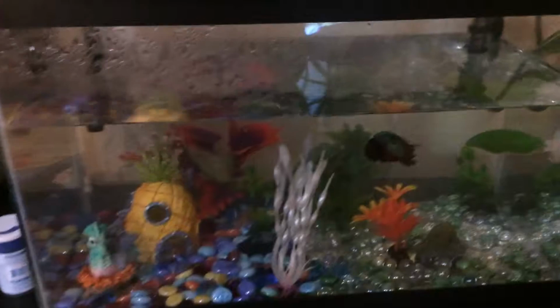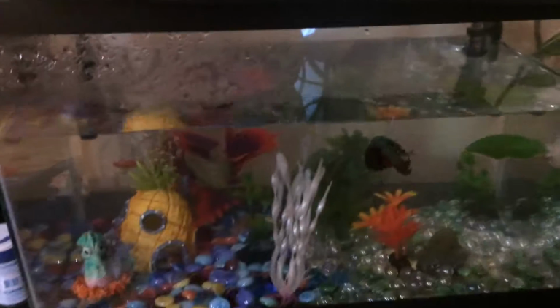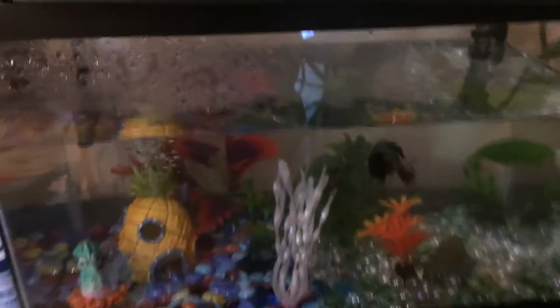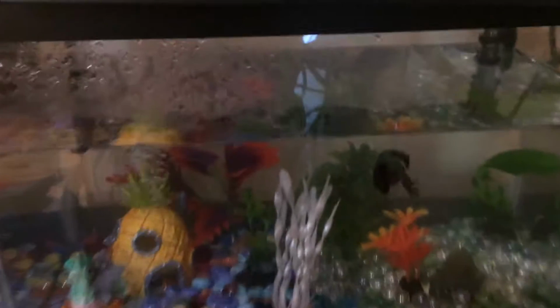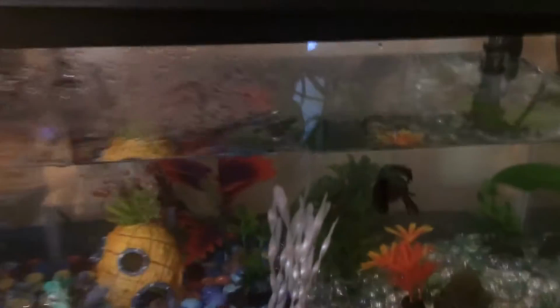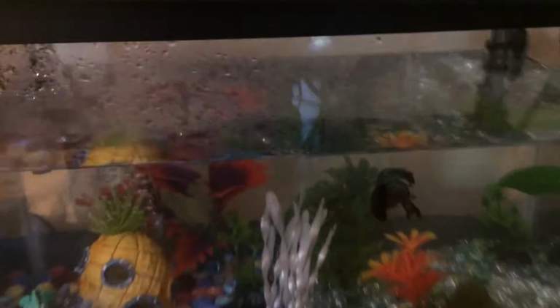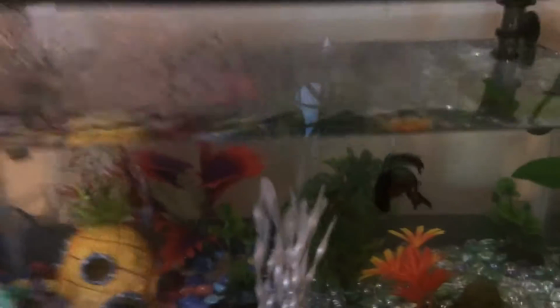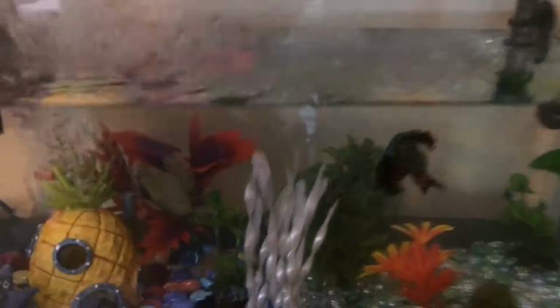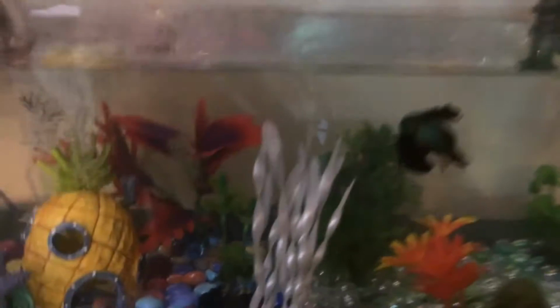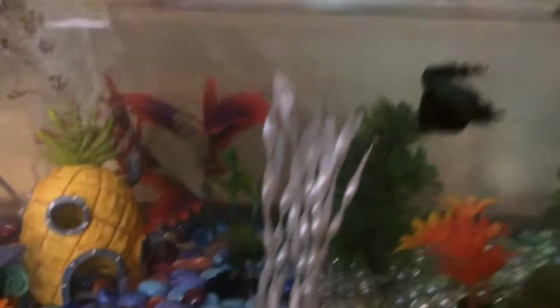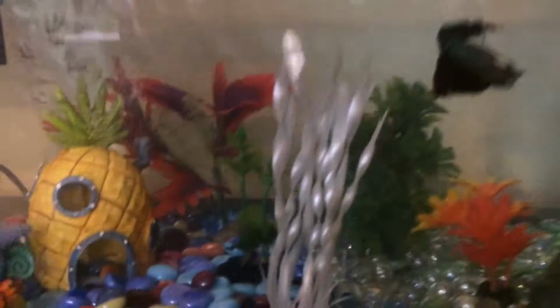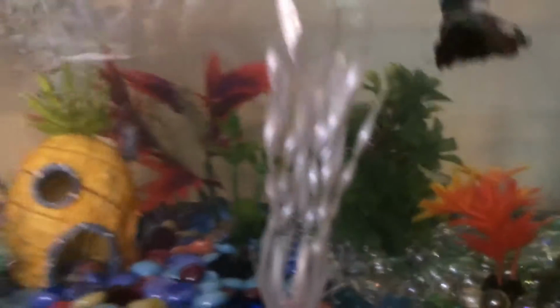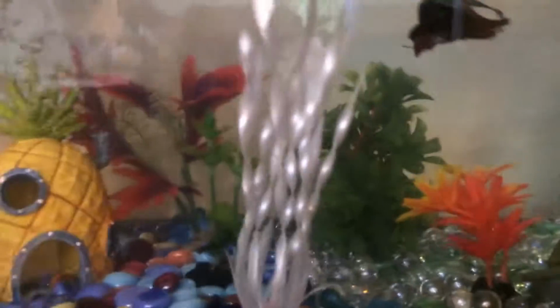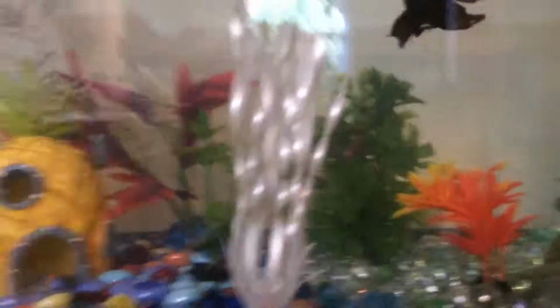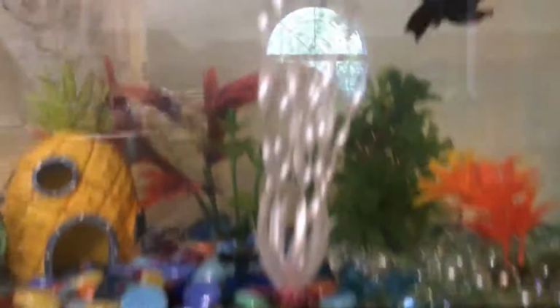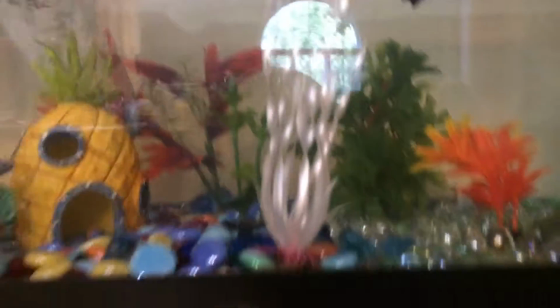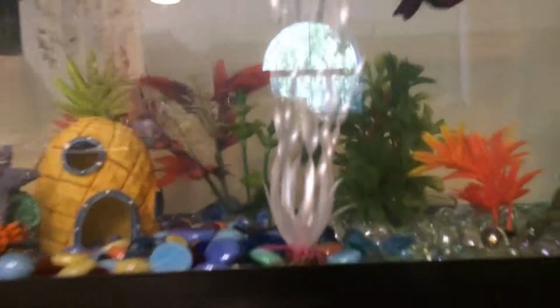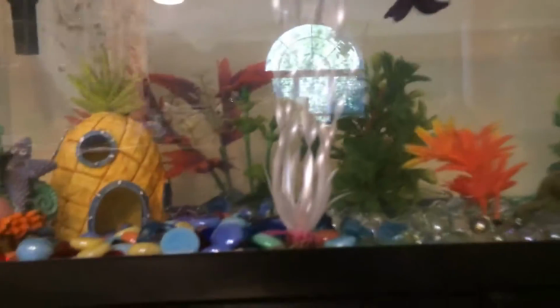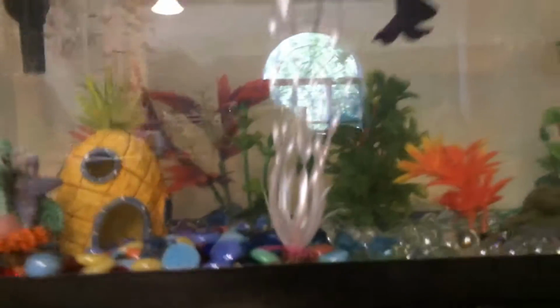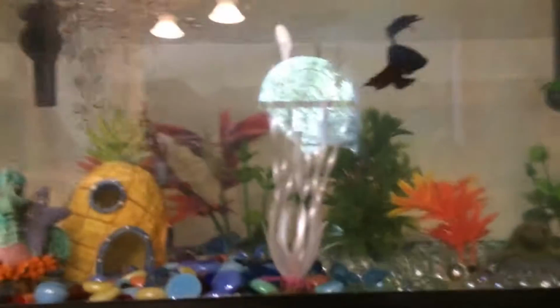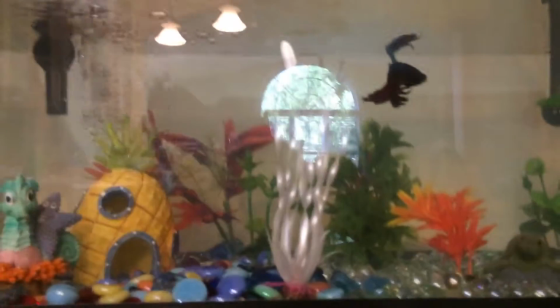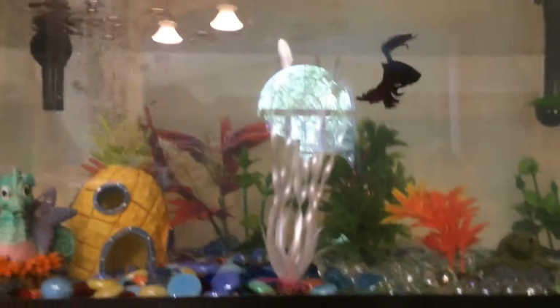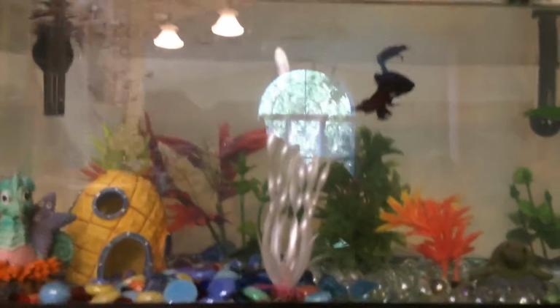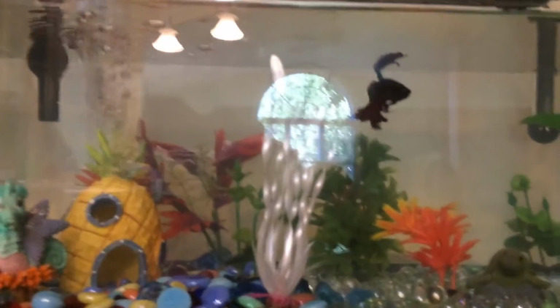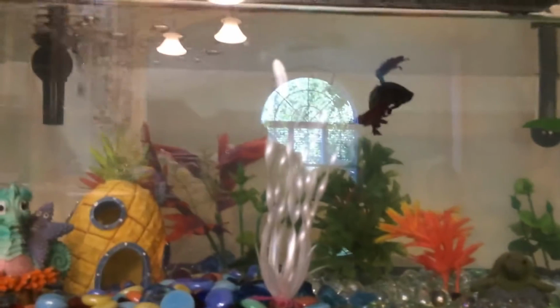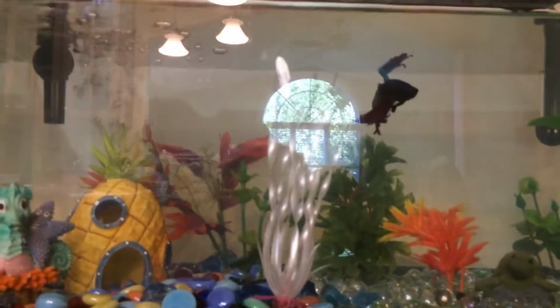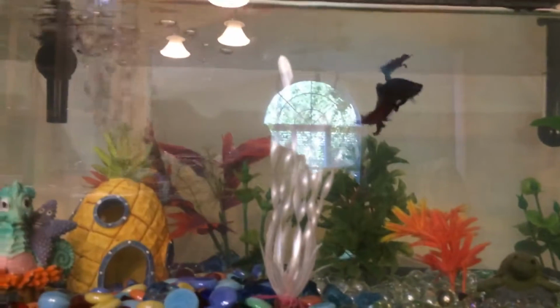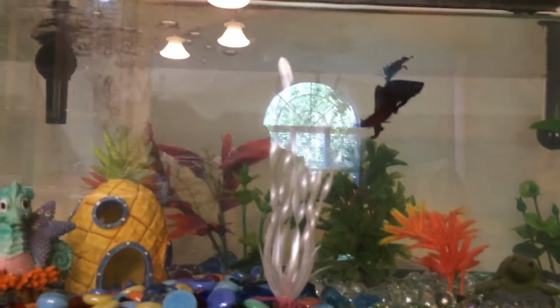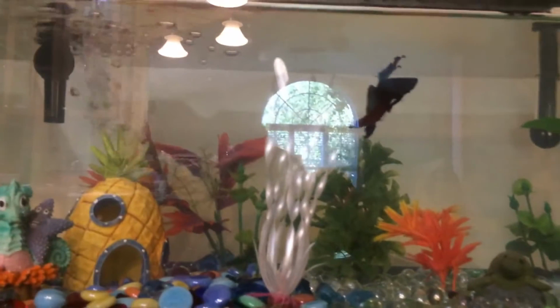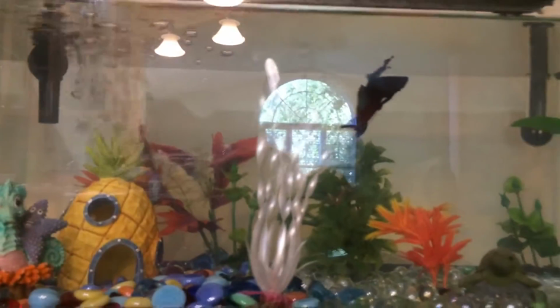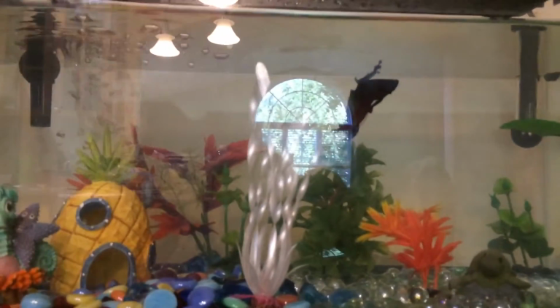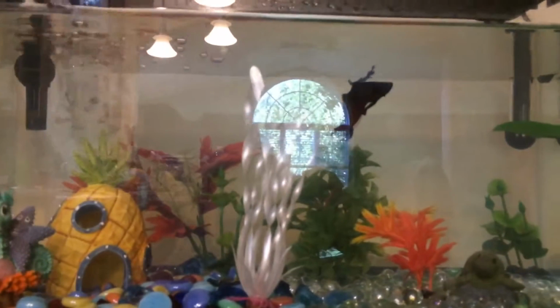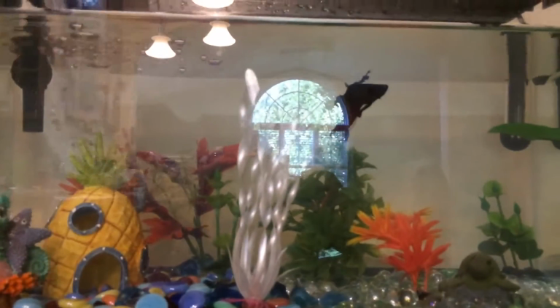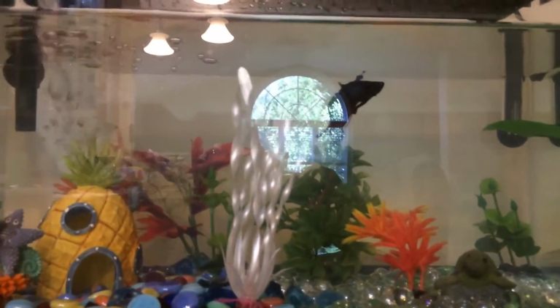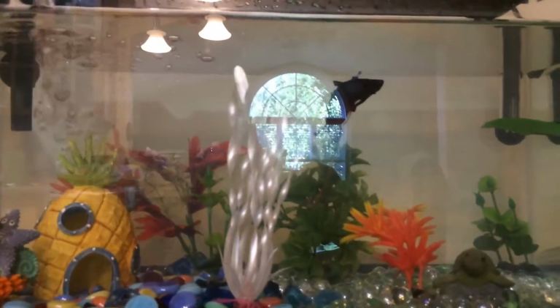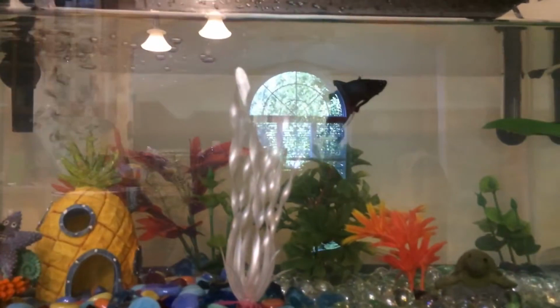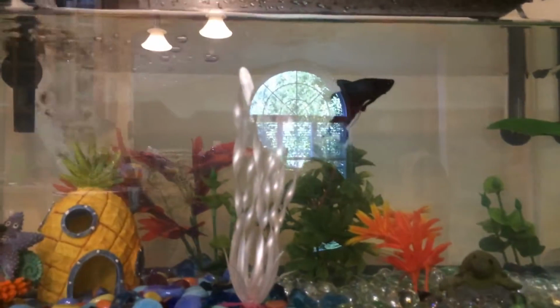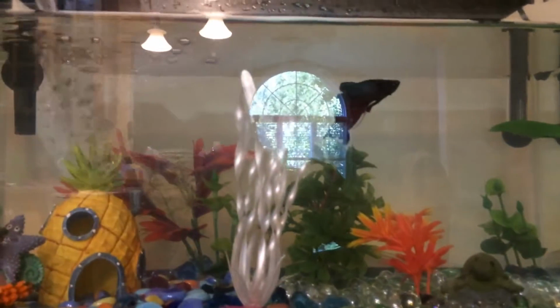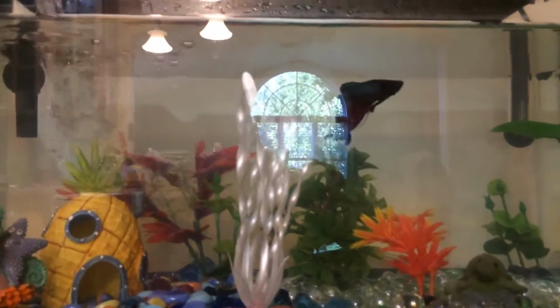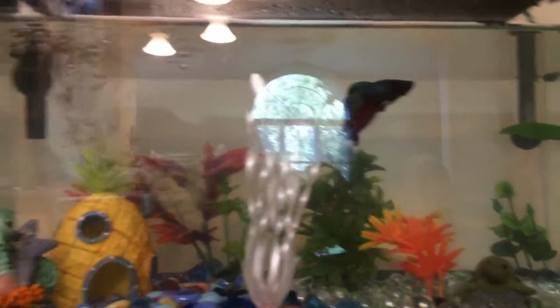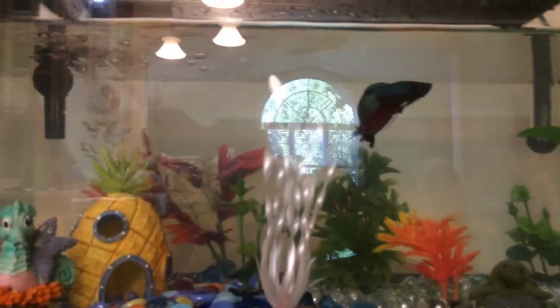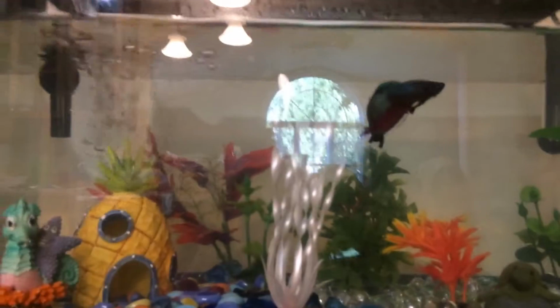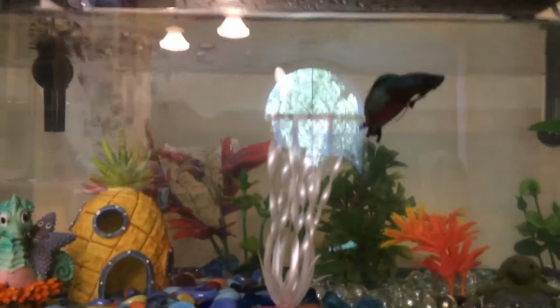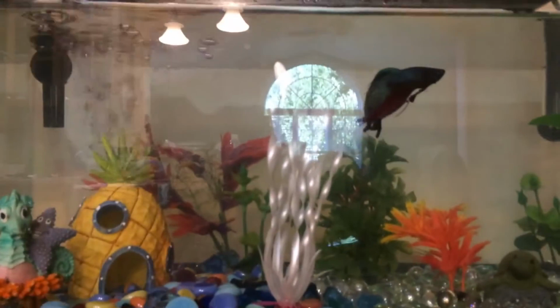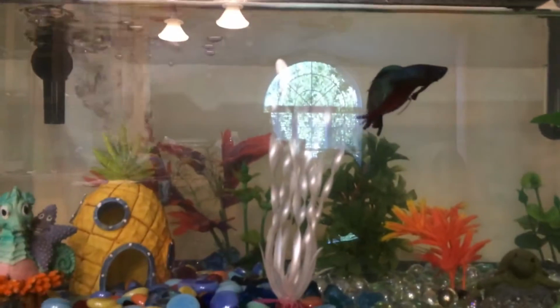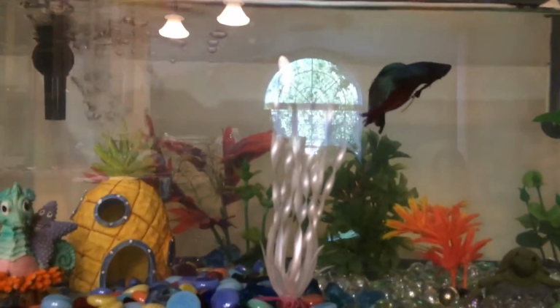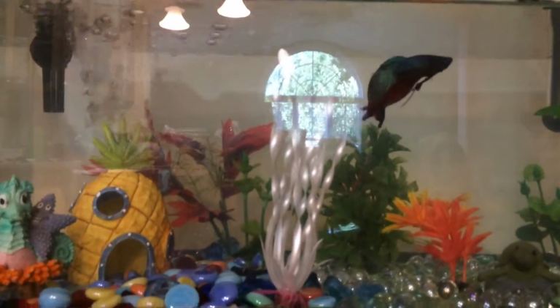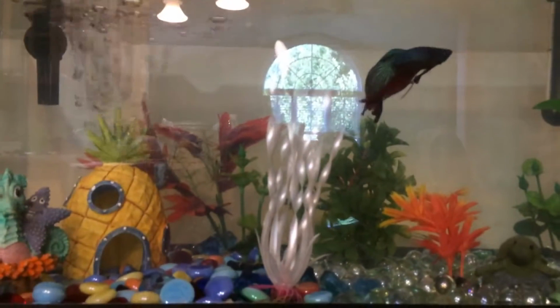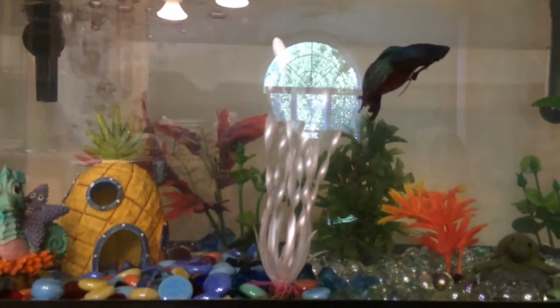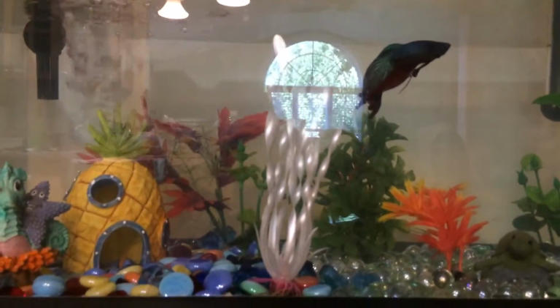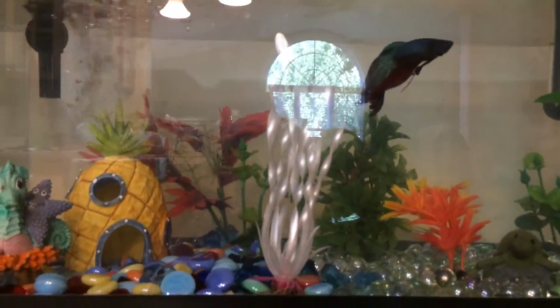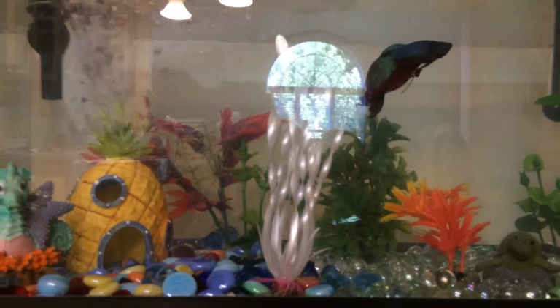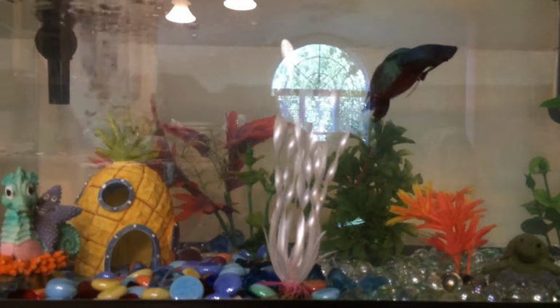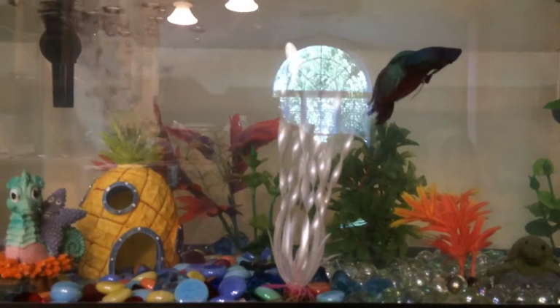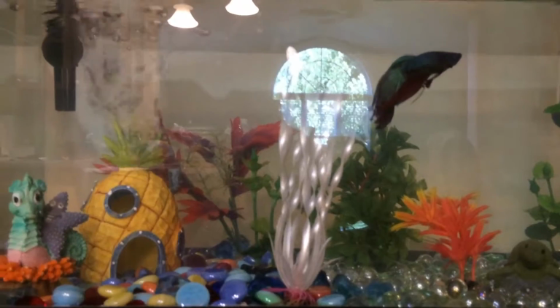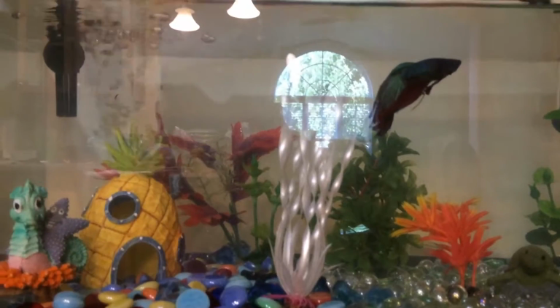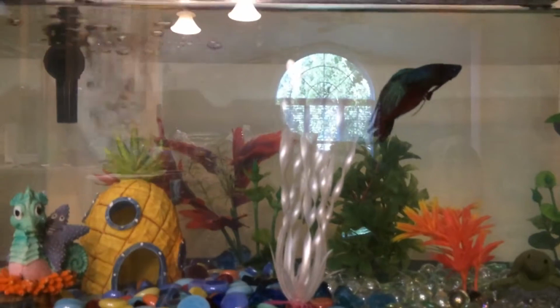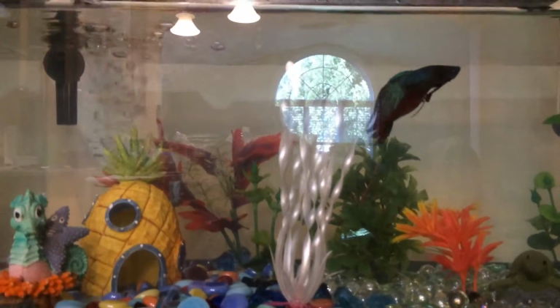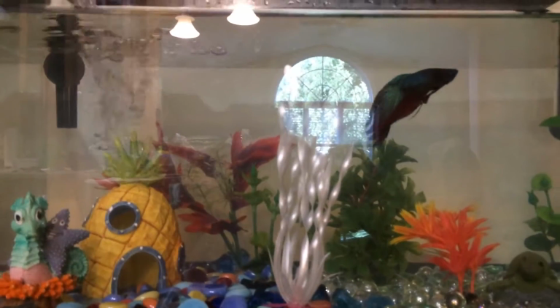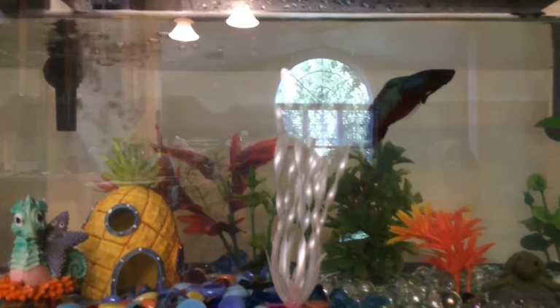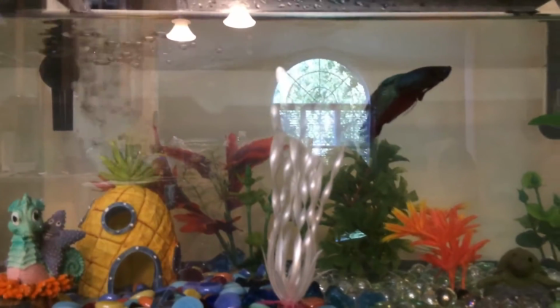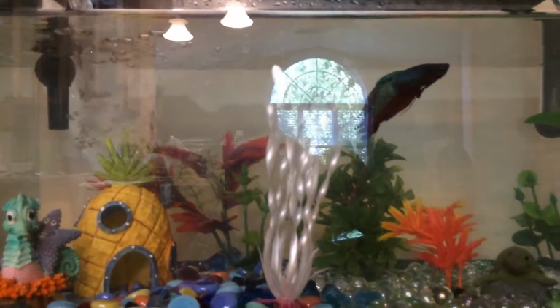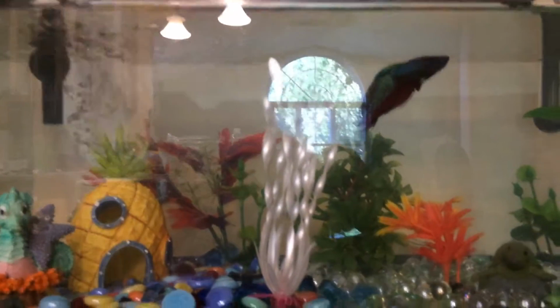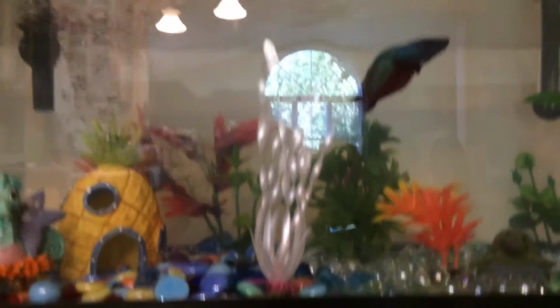Hey guys, welcome back to my channel. So today we will be doing a tank tour with Blue here.